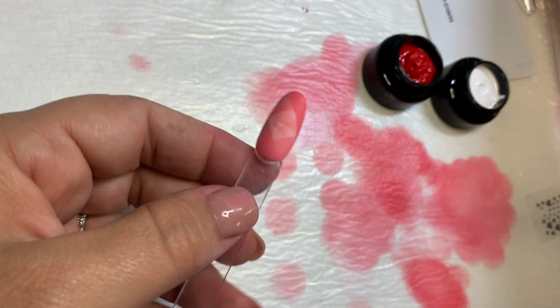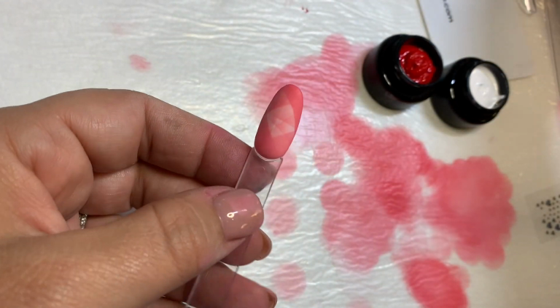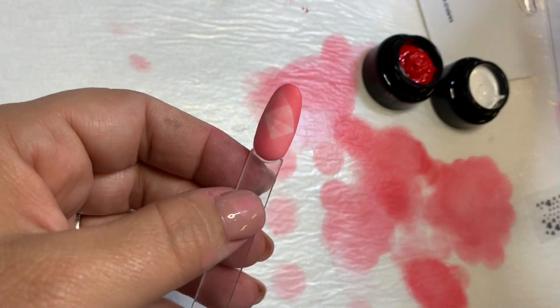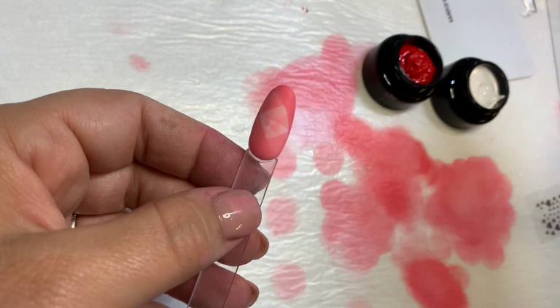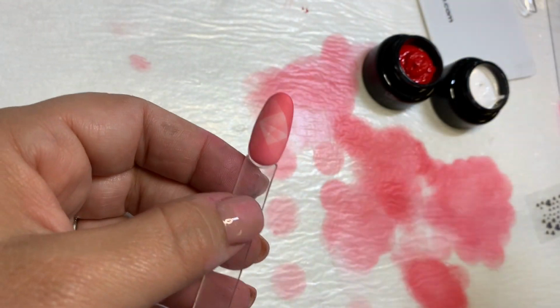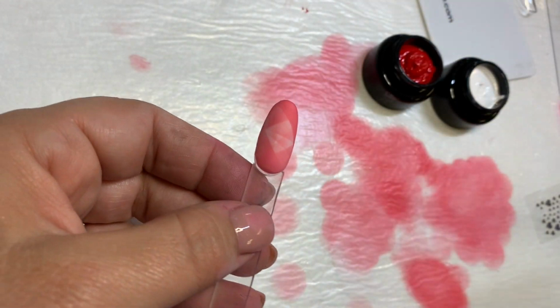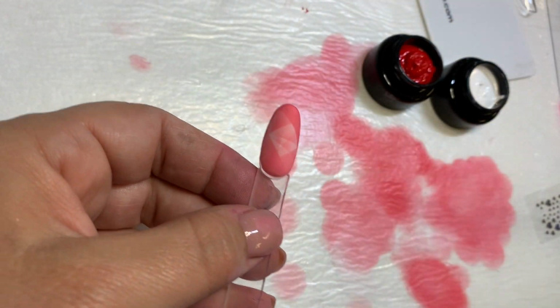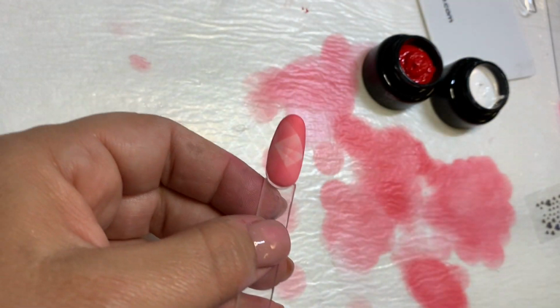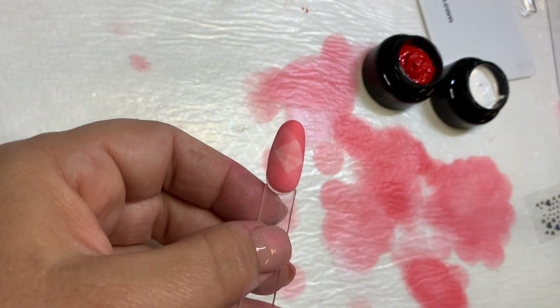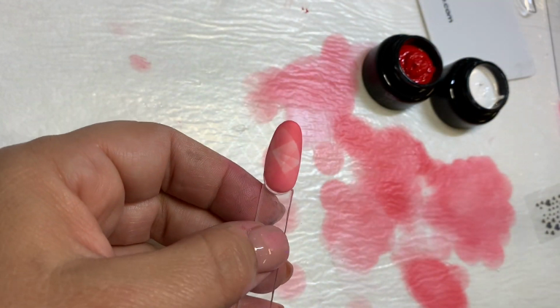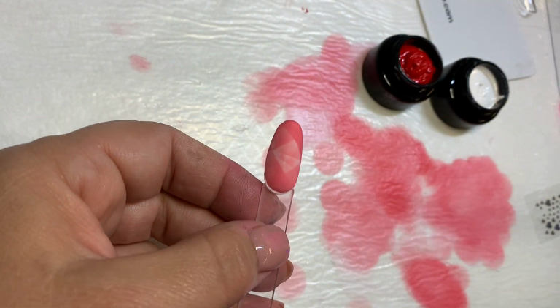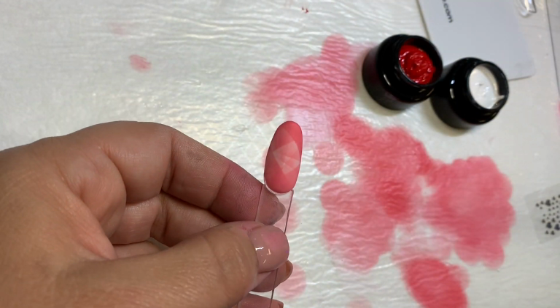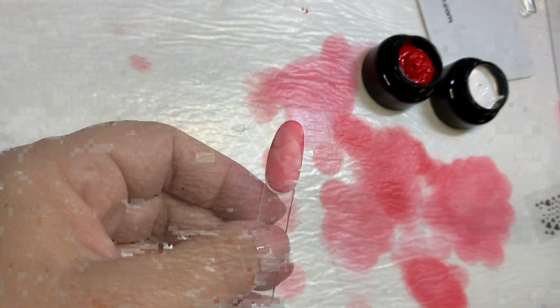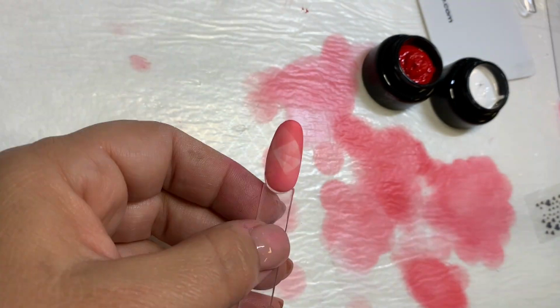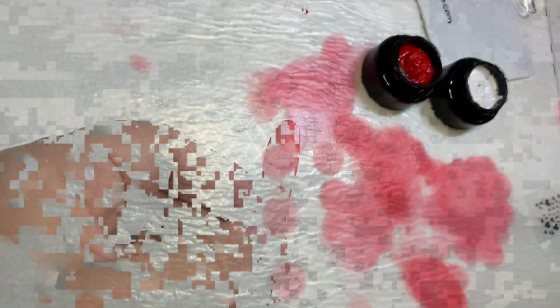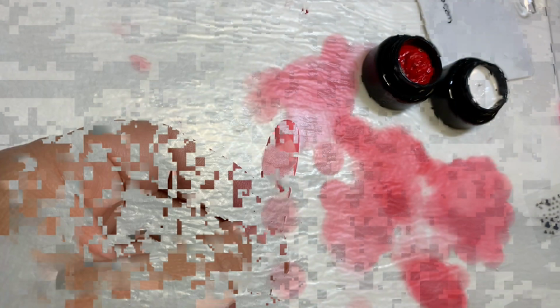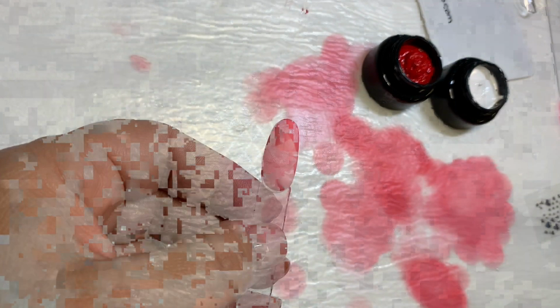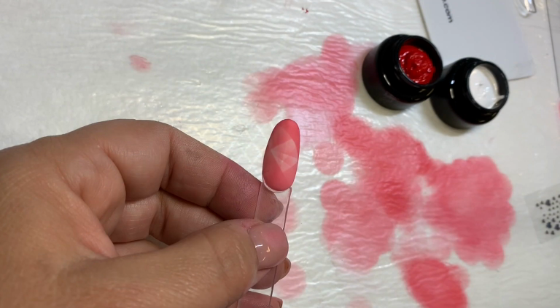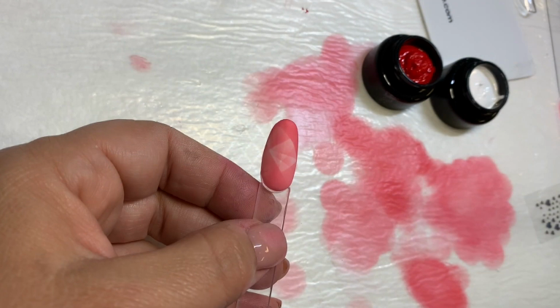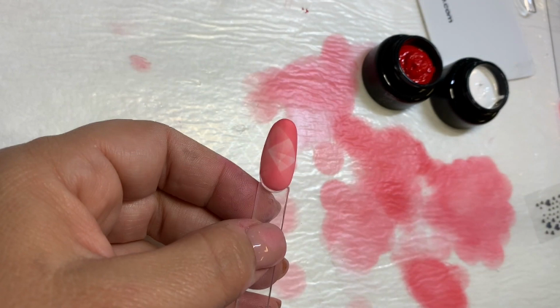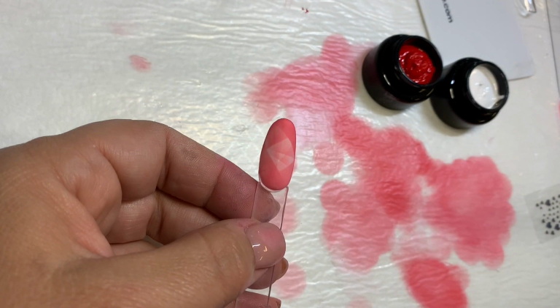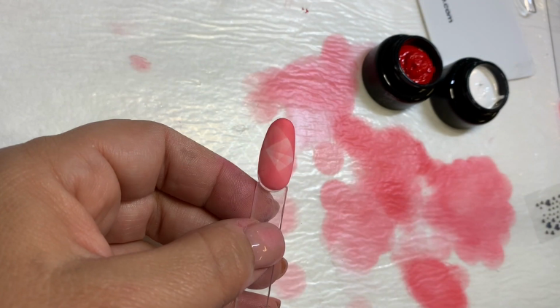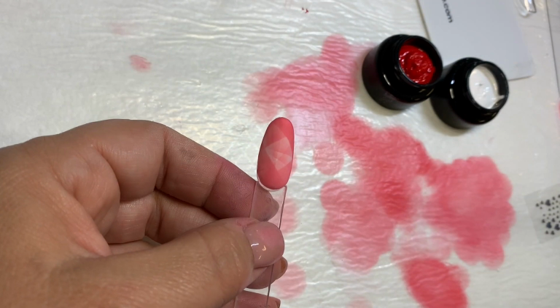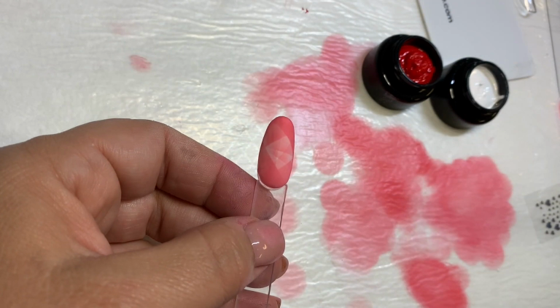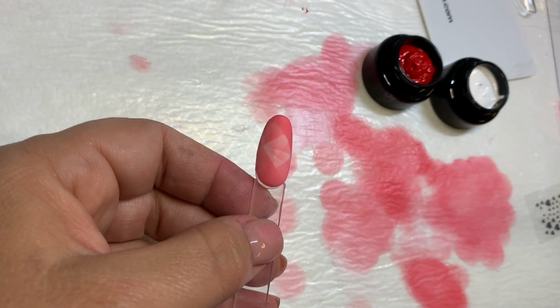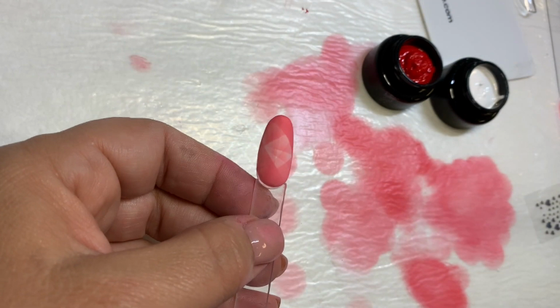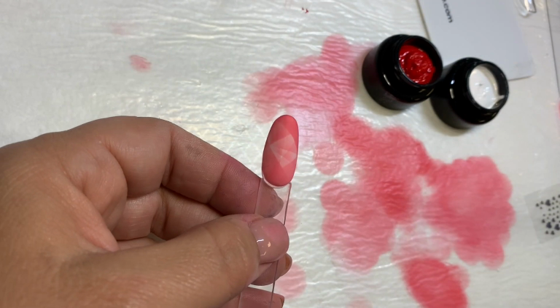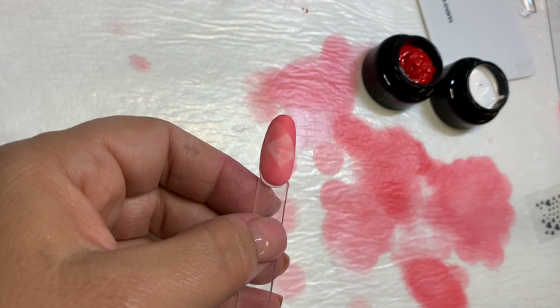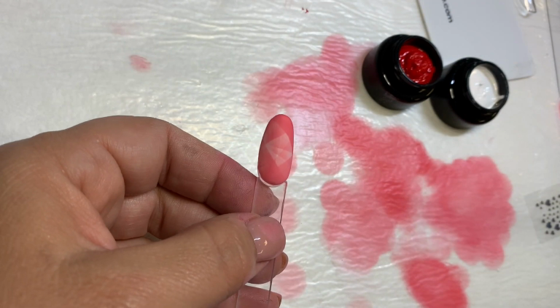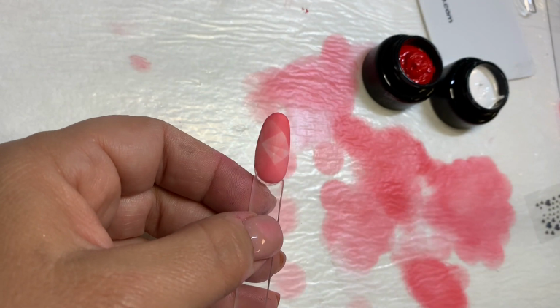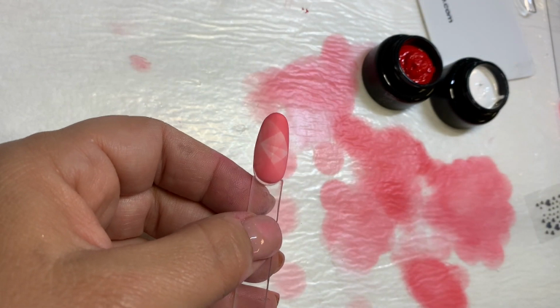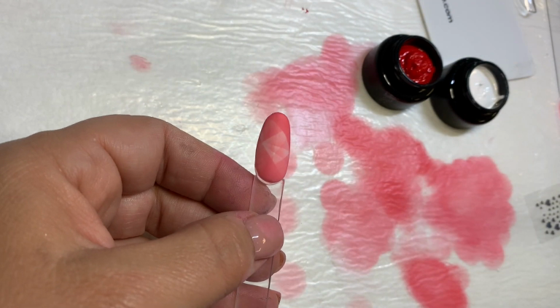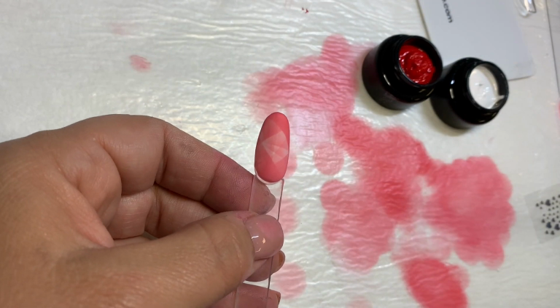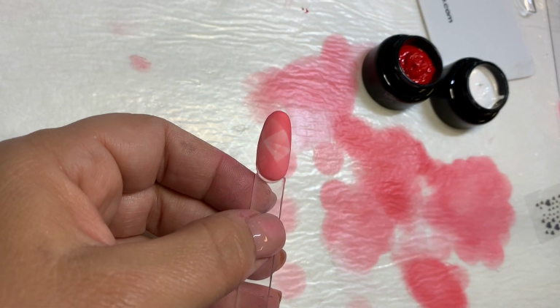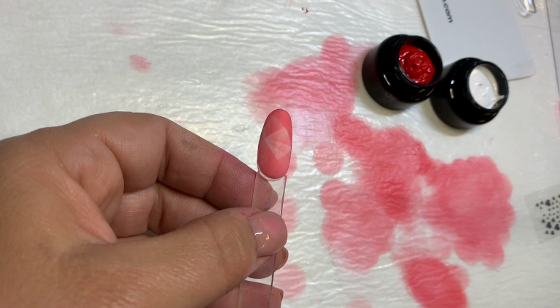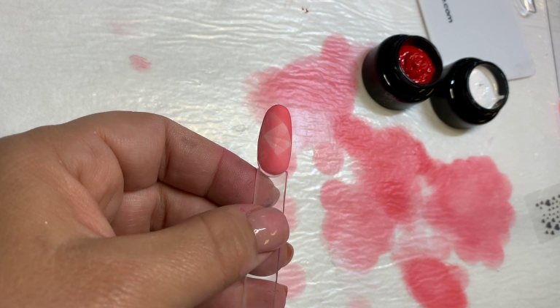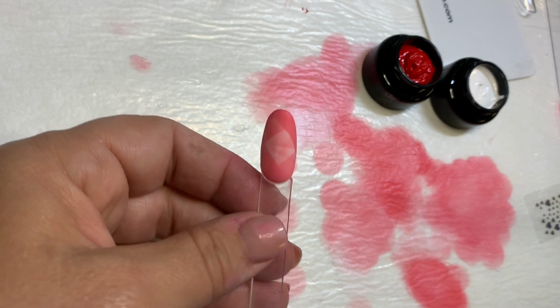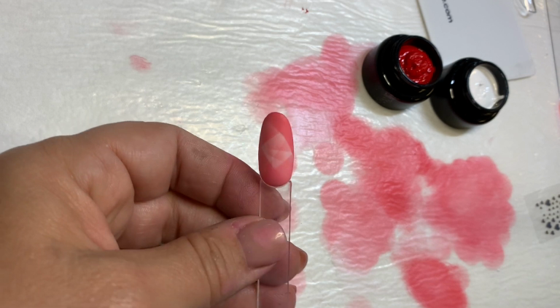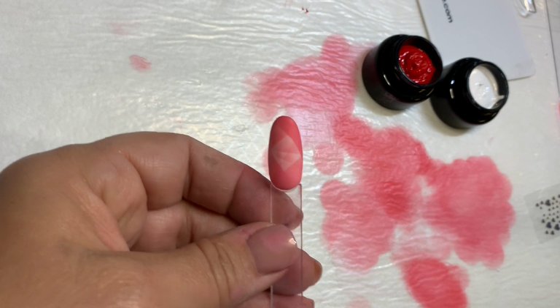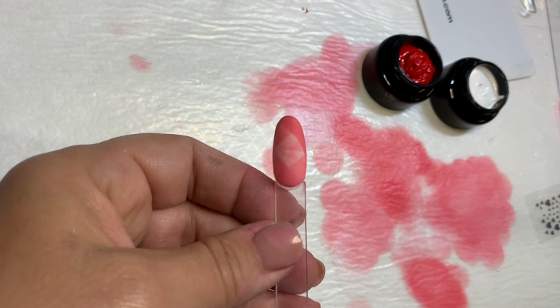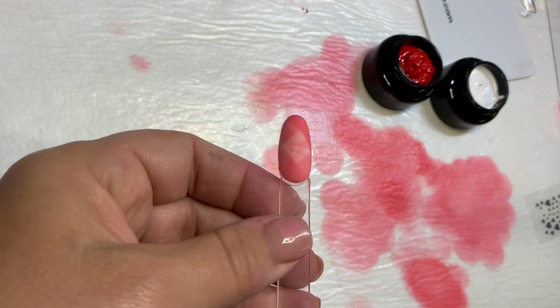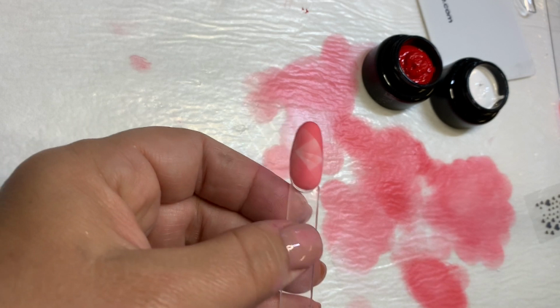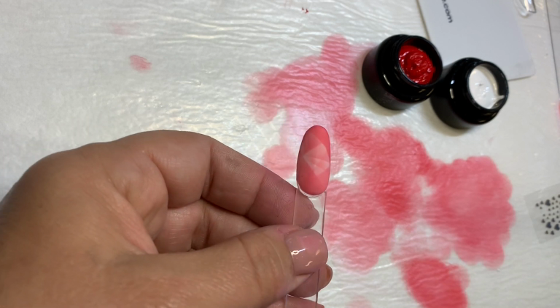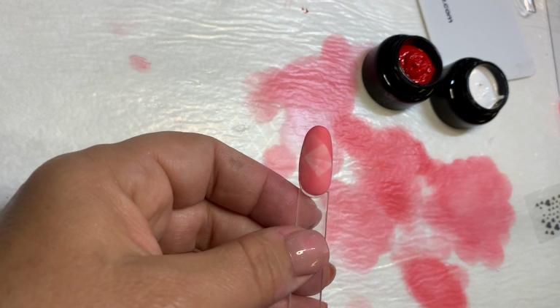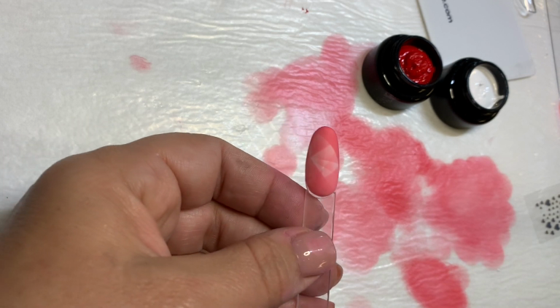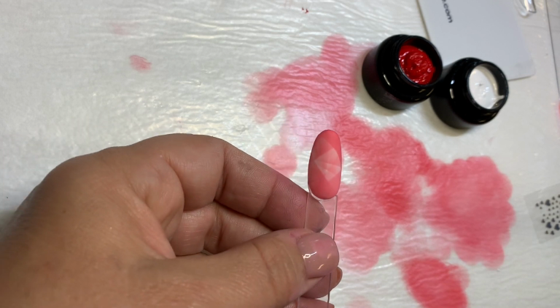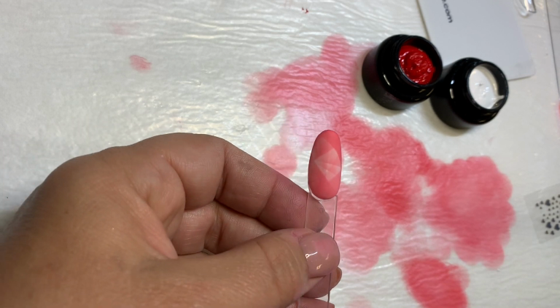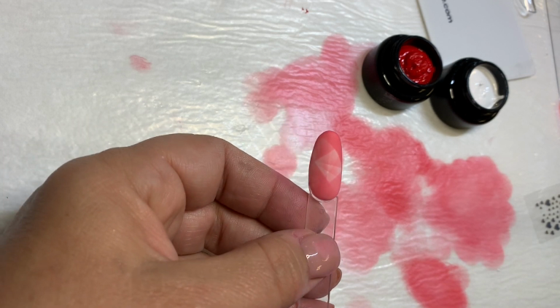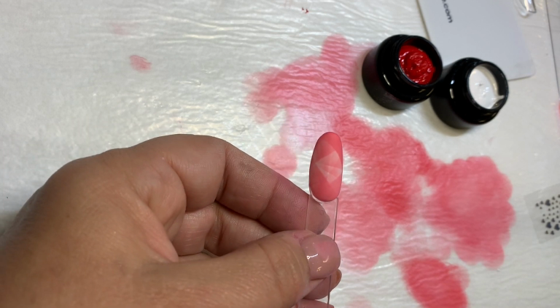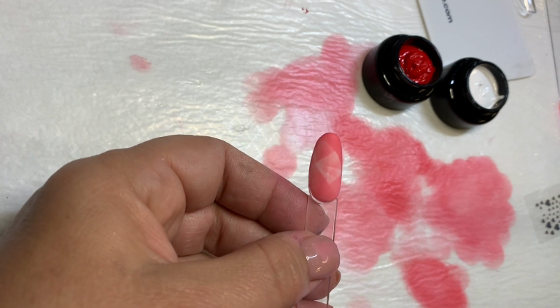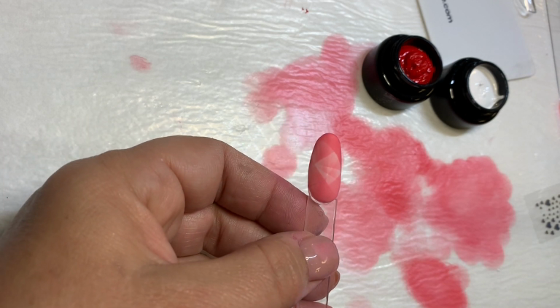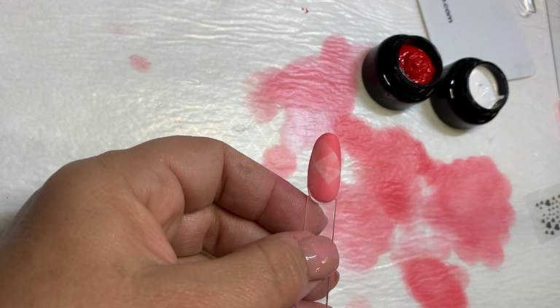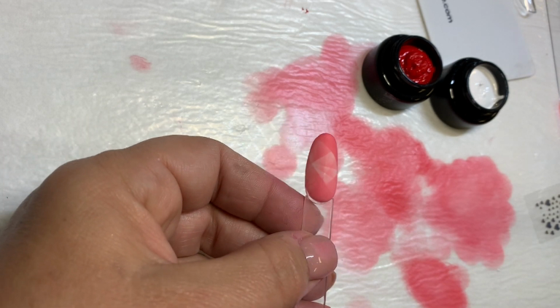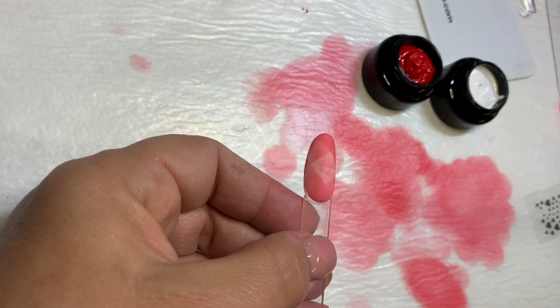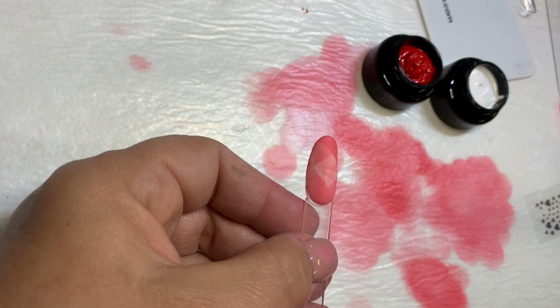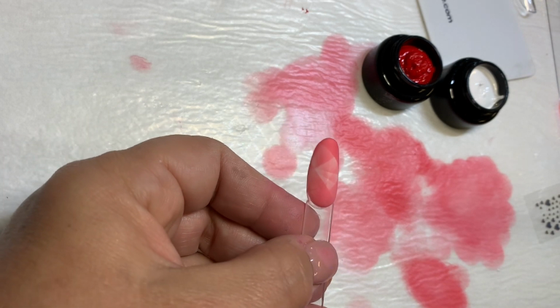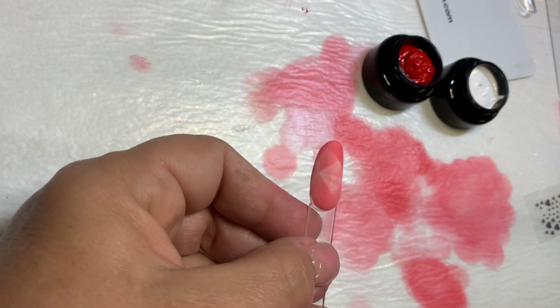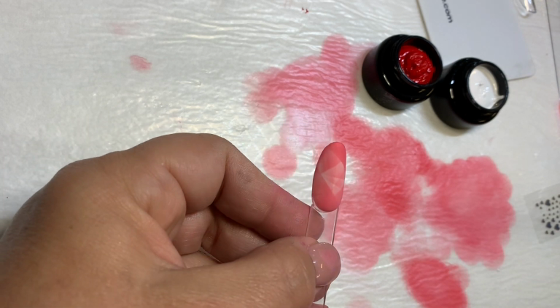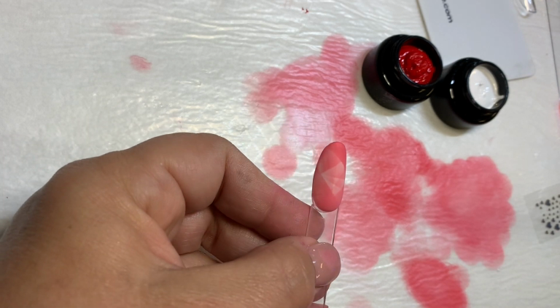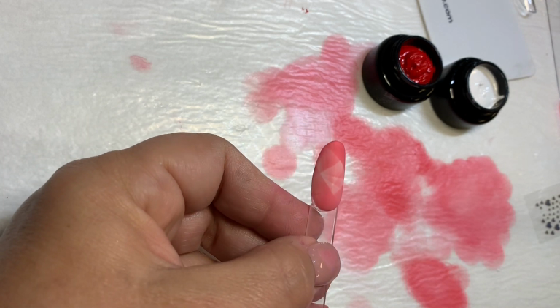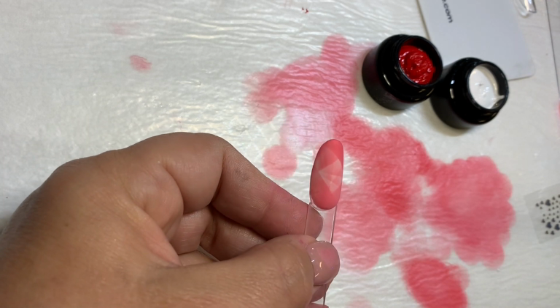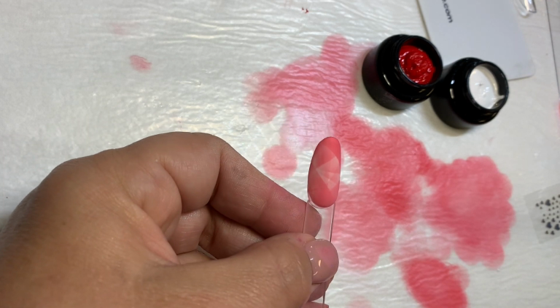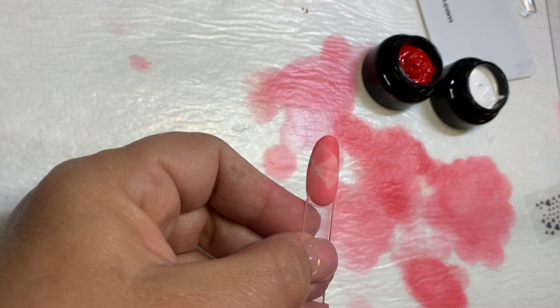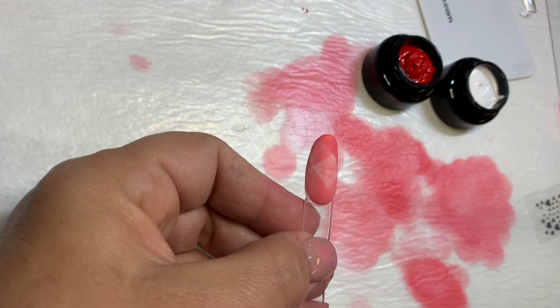And once again, when you're happy with your design, we're just going to put our top coat over it and give it a full 30 second cure.